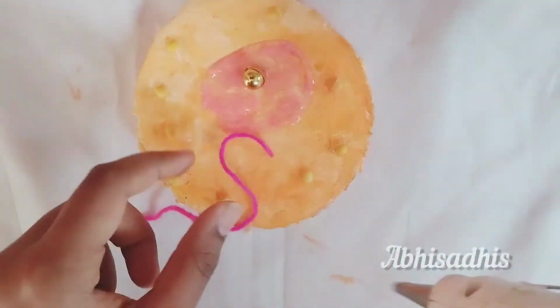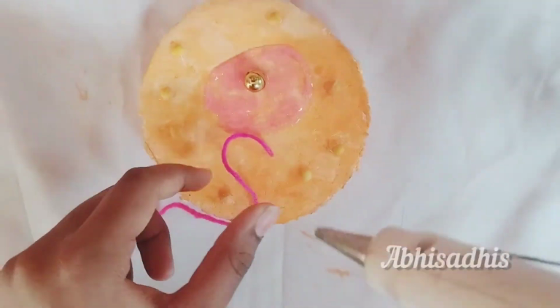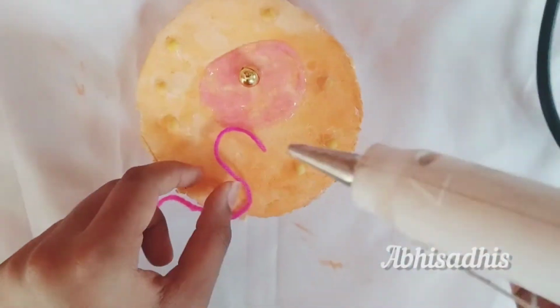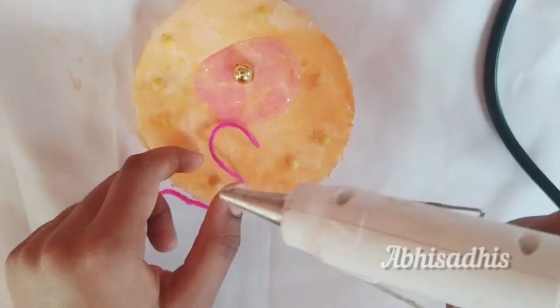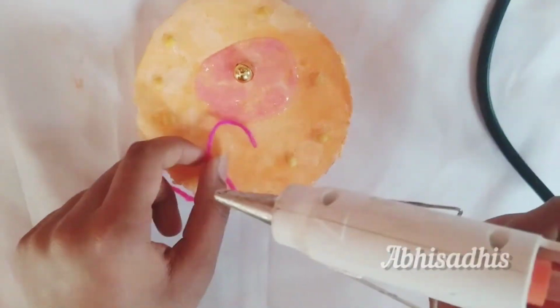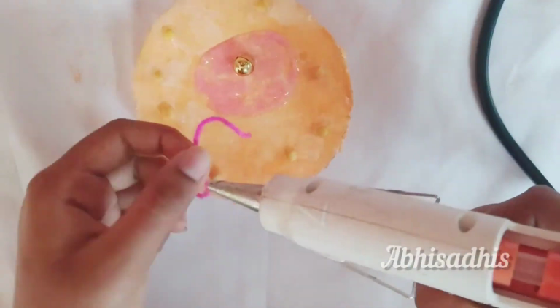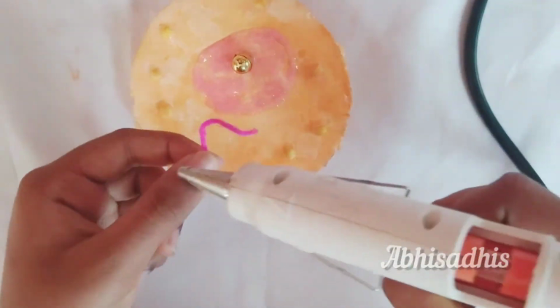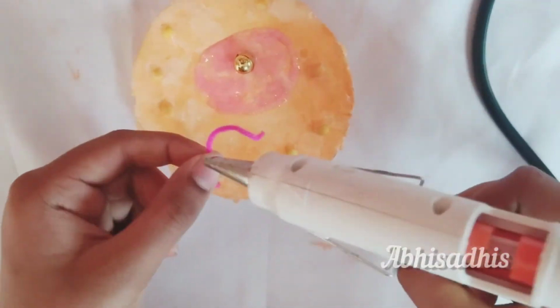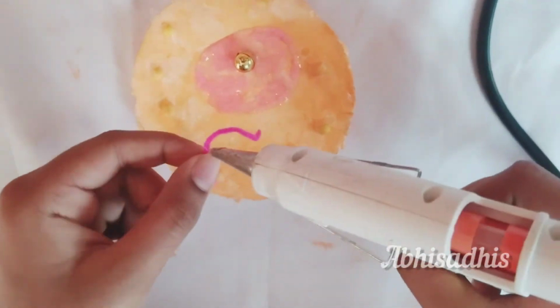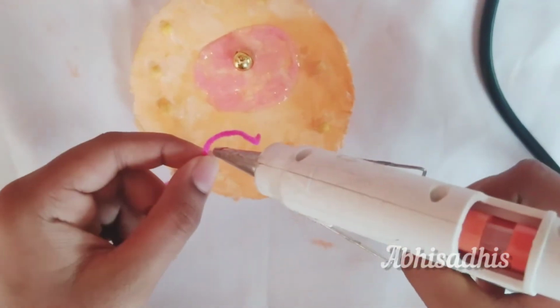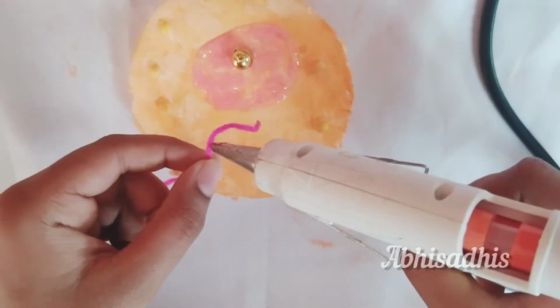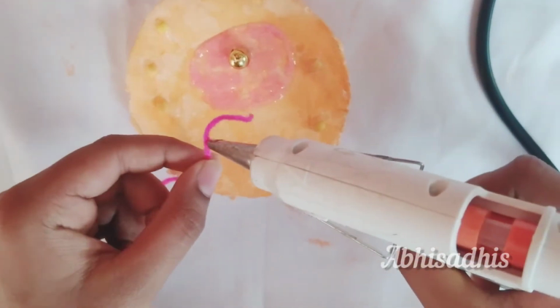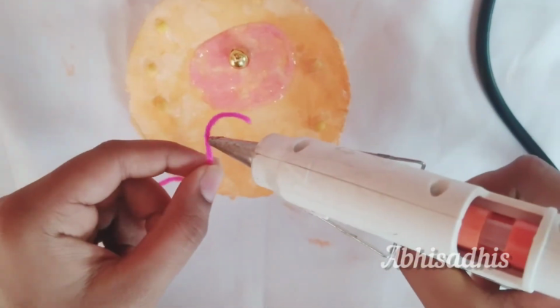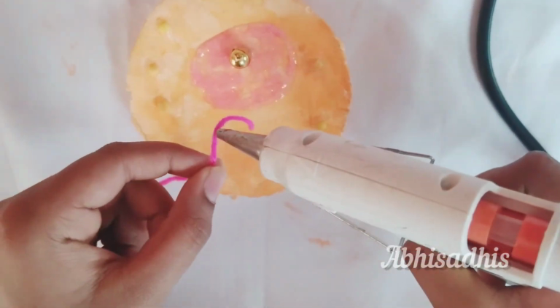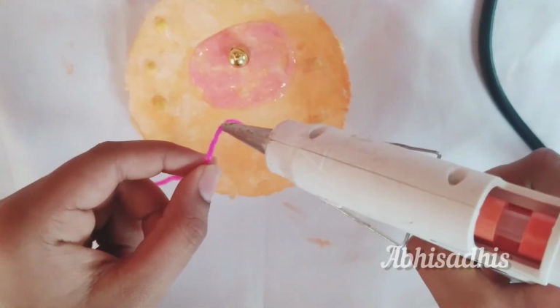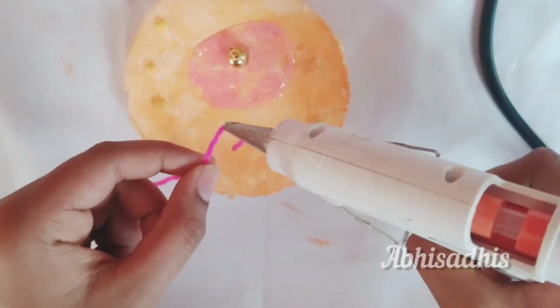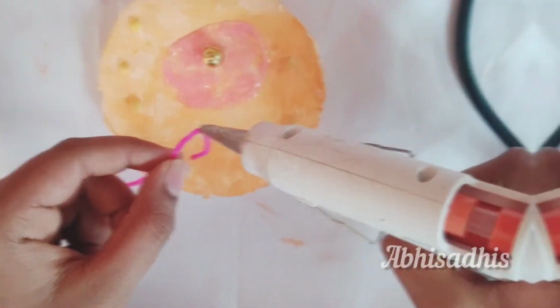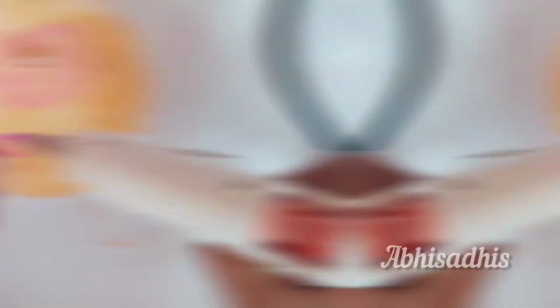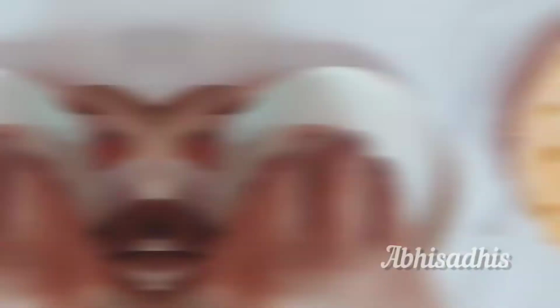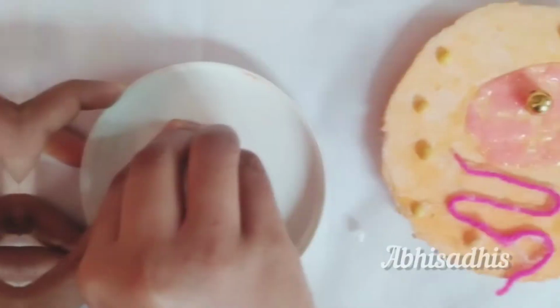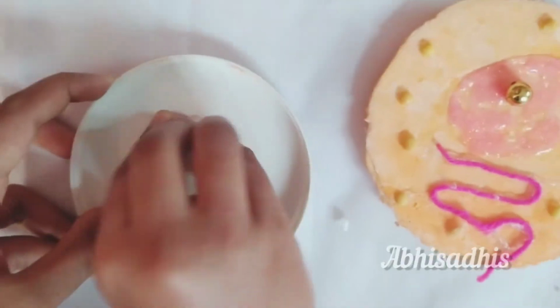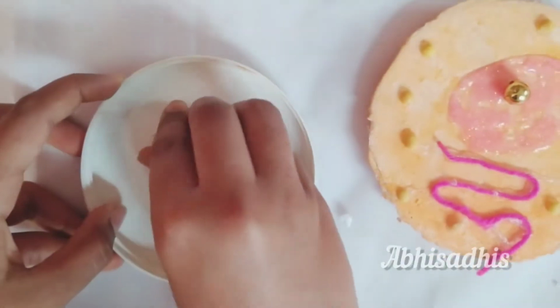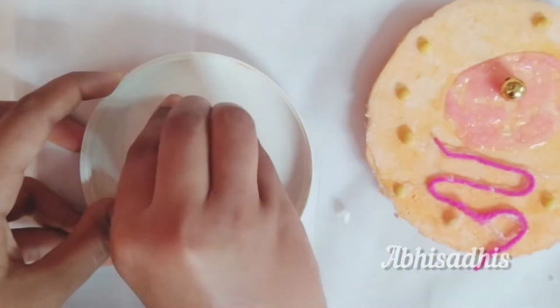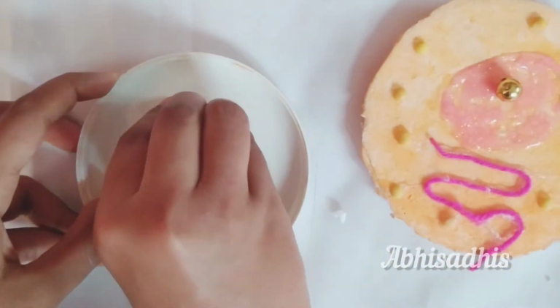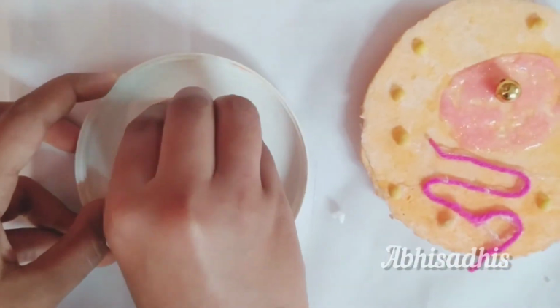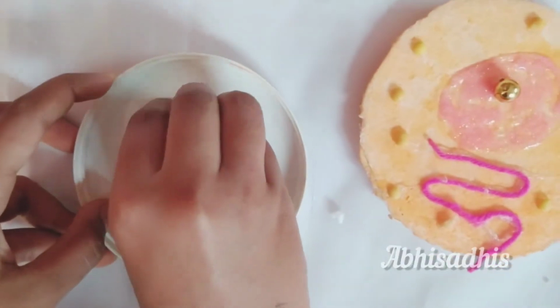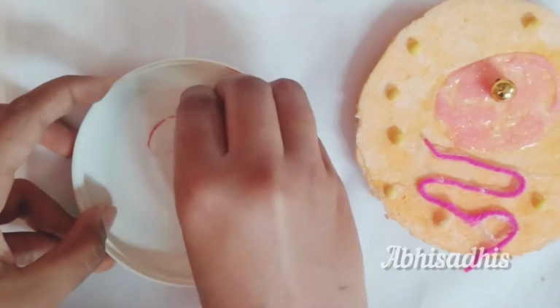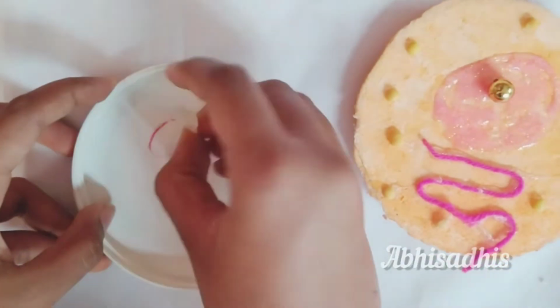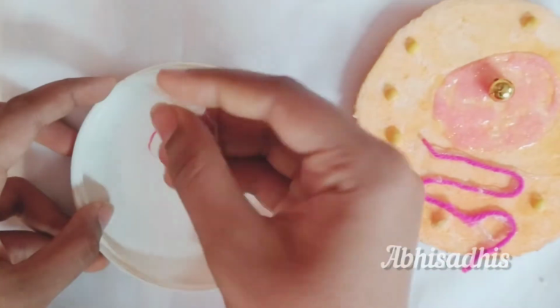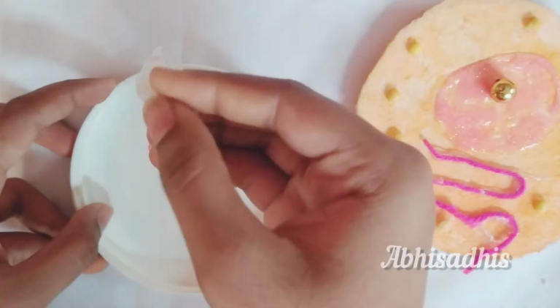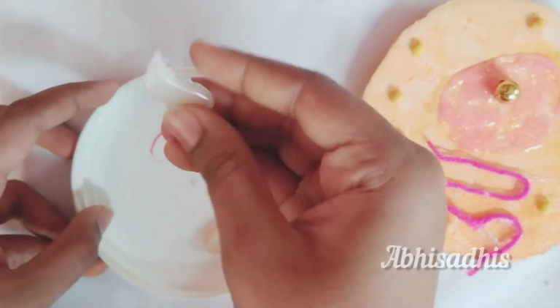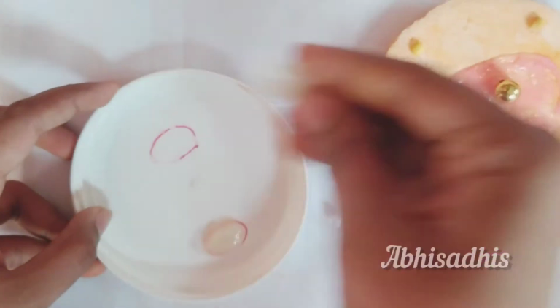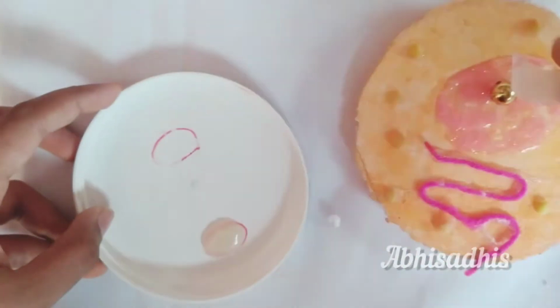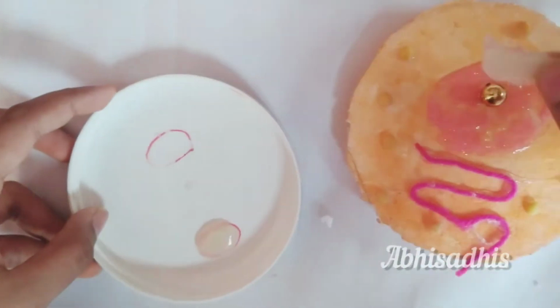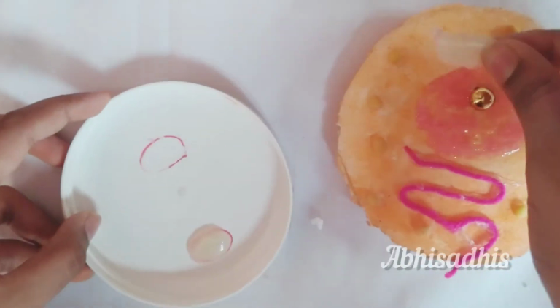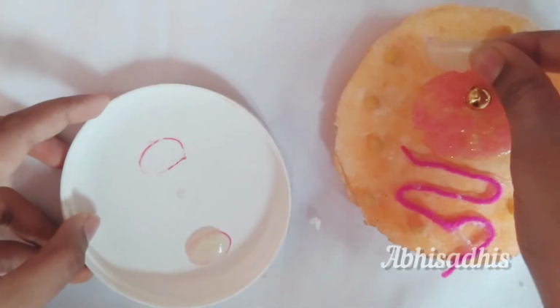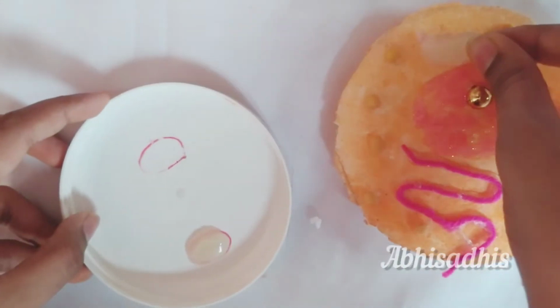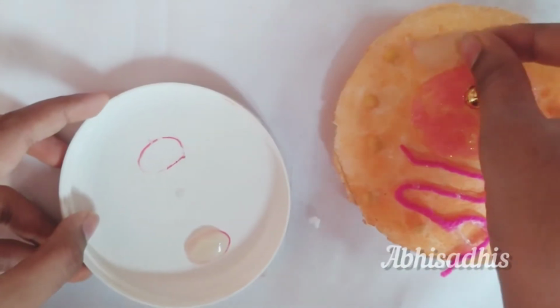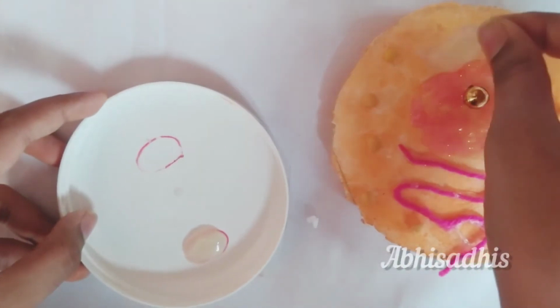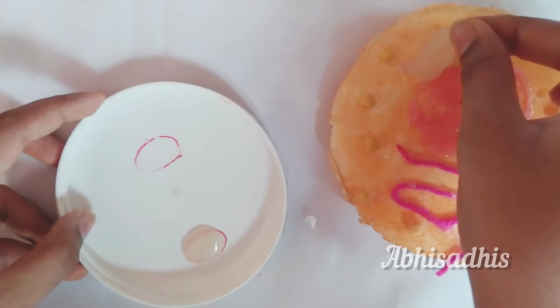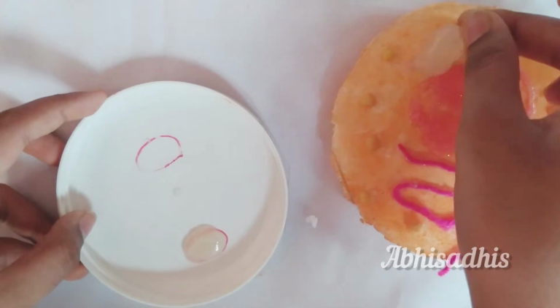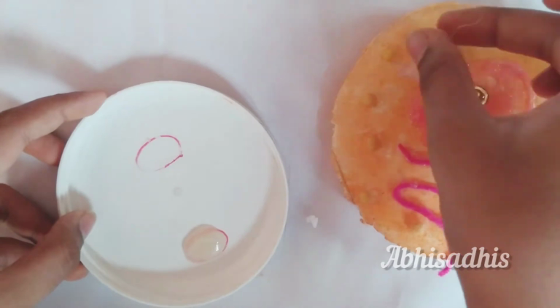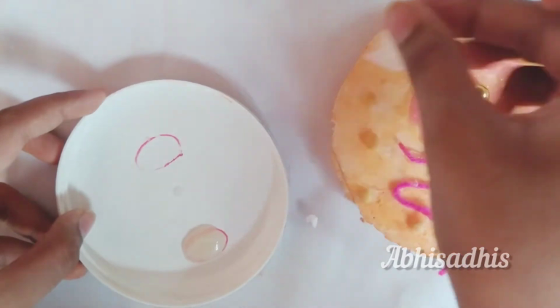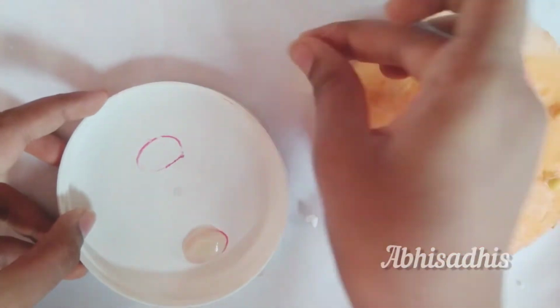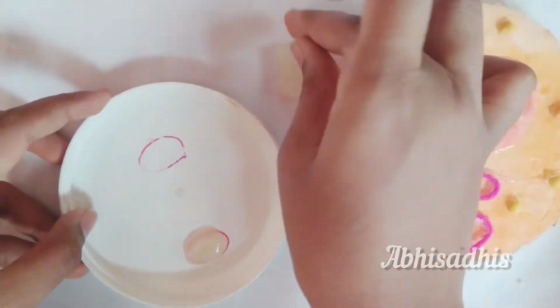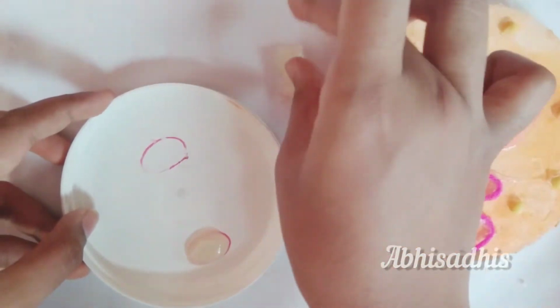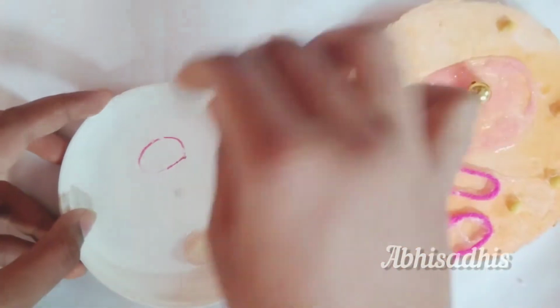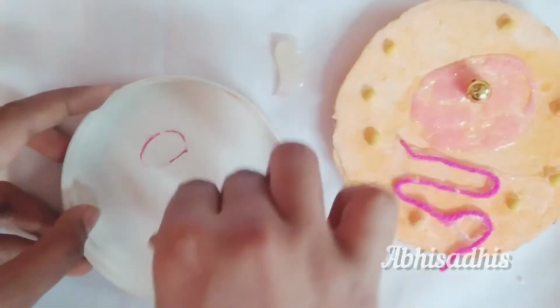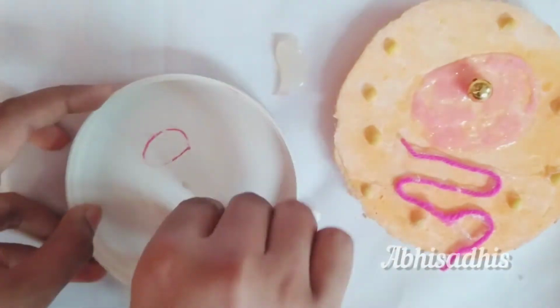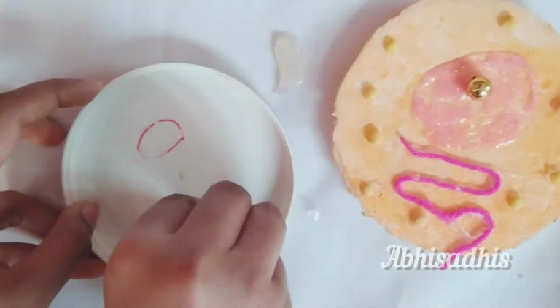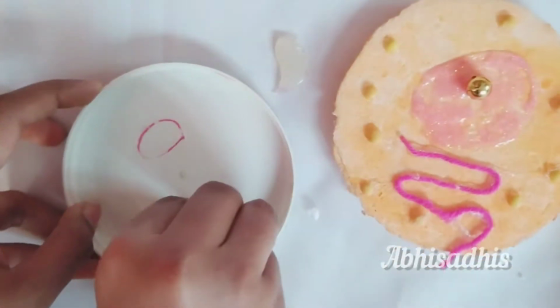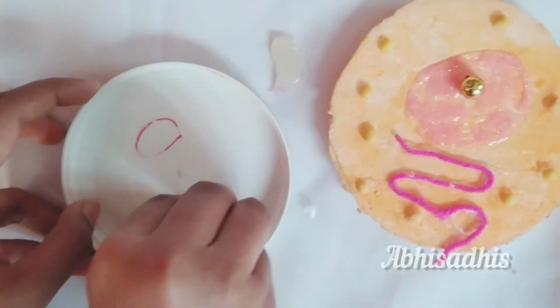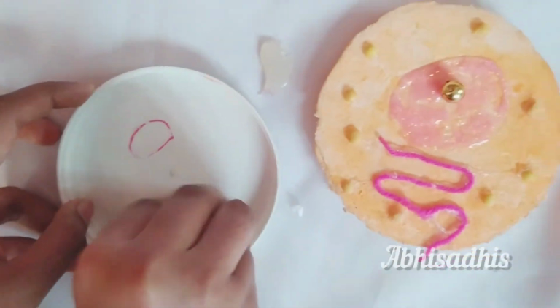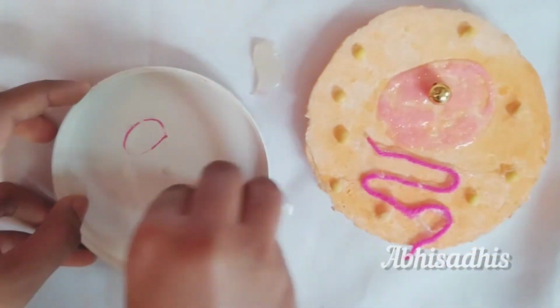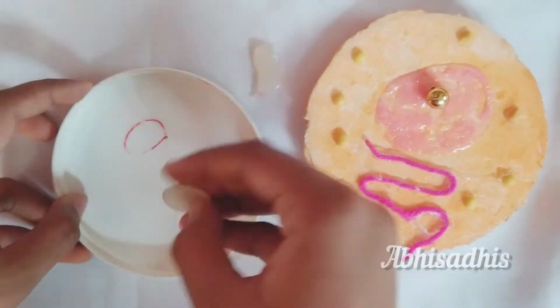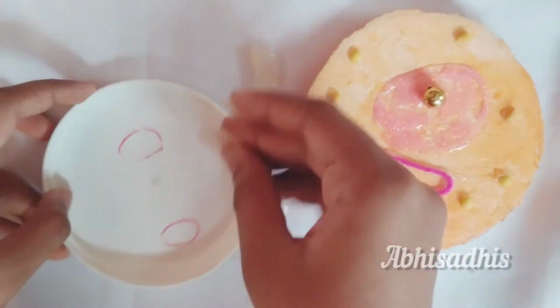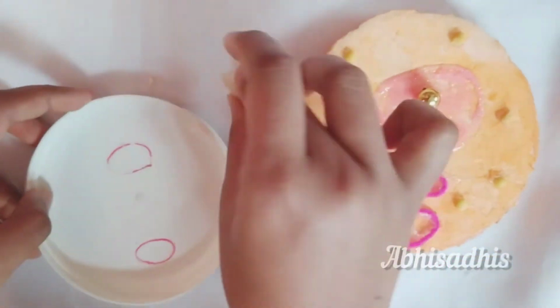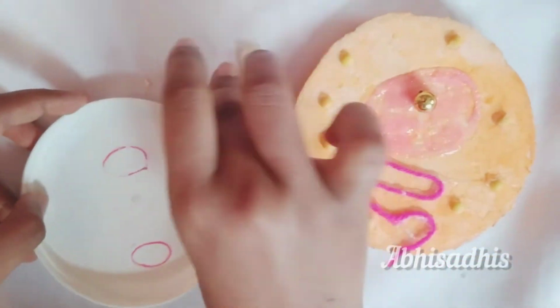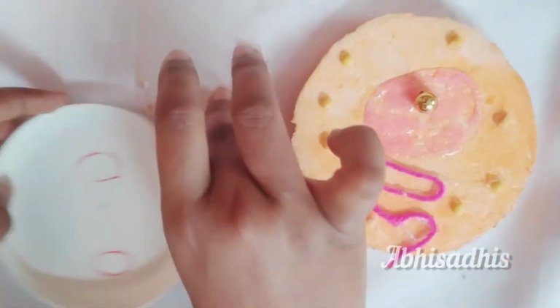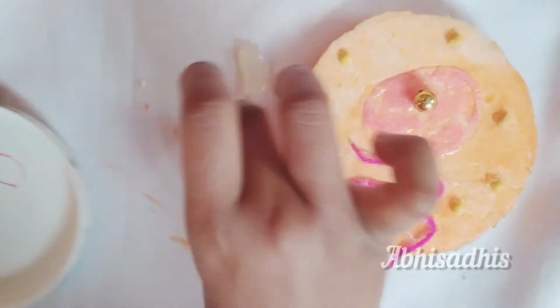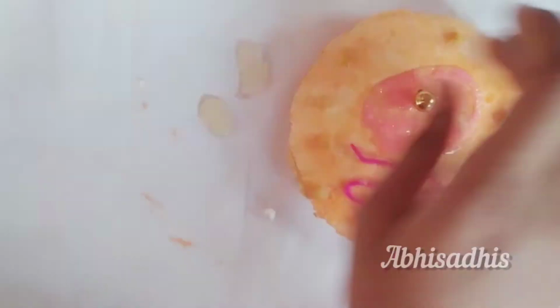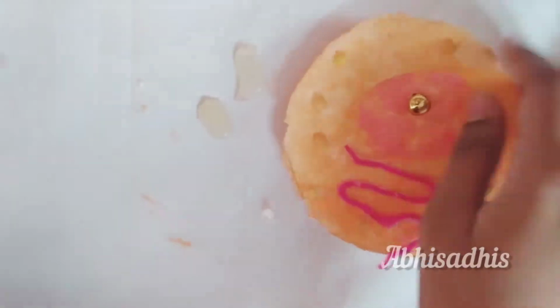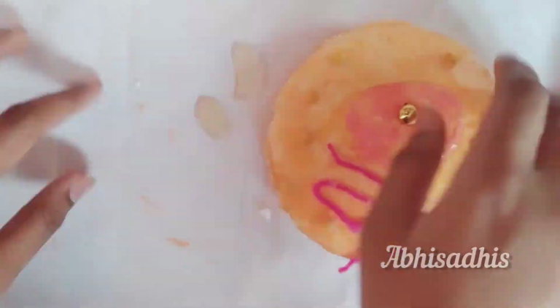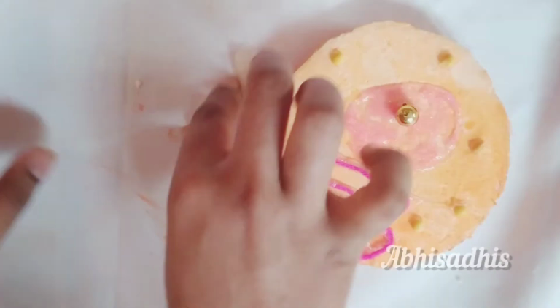Now we are going to make the endoplasmic reticulum. Take a small piece of pink thread and stick it in a curved zigzag way. By now the mitochondria which we made earlier should have dried.